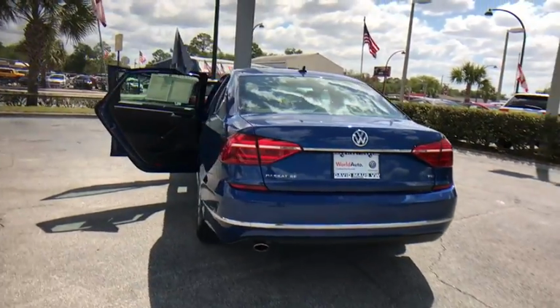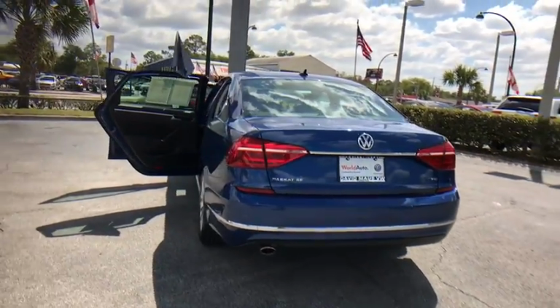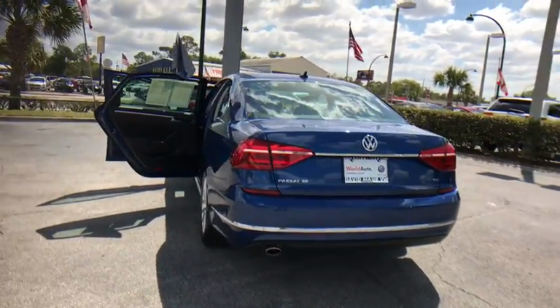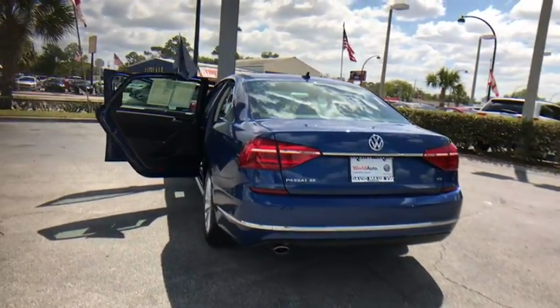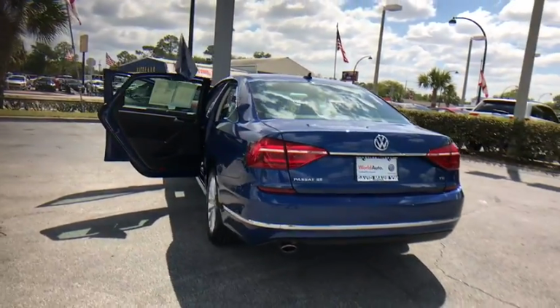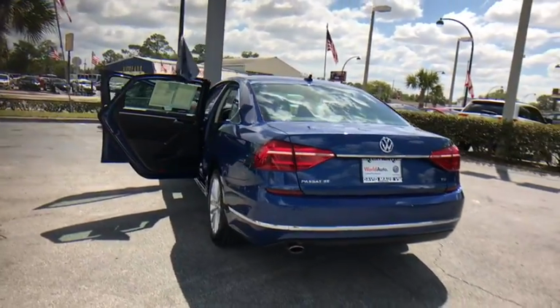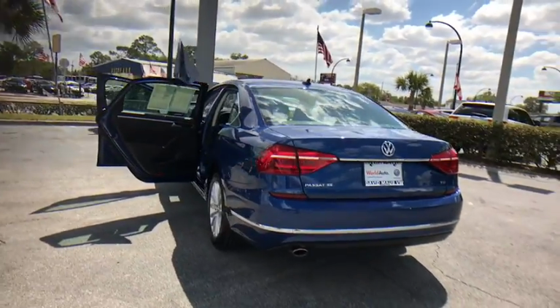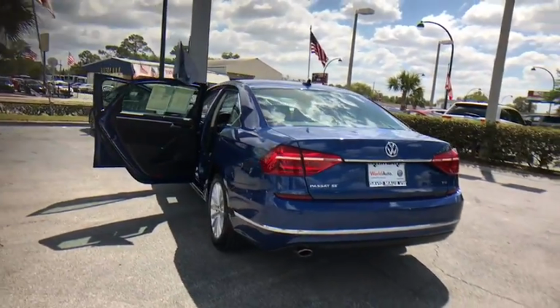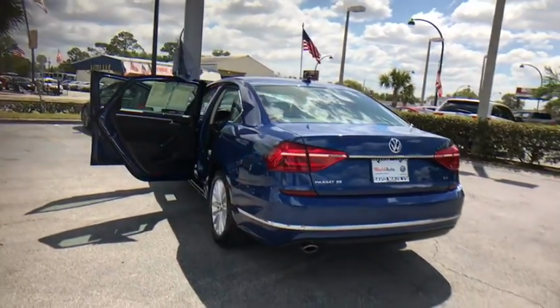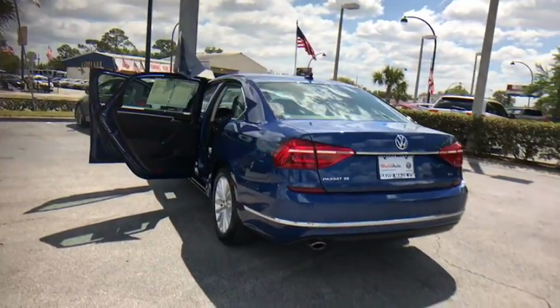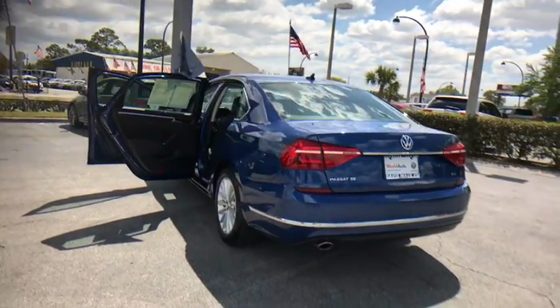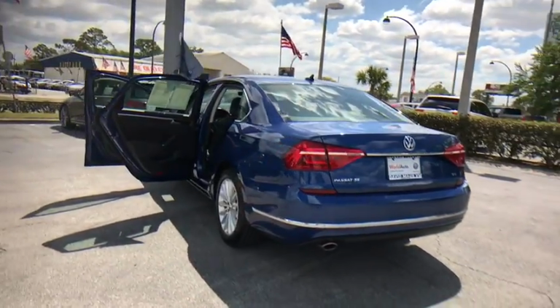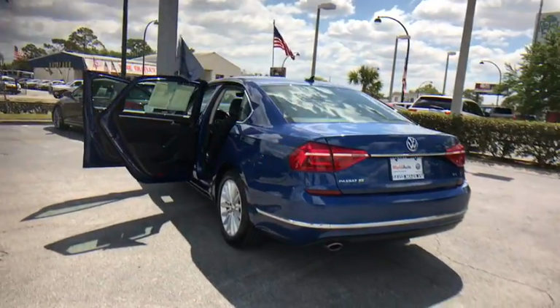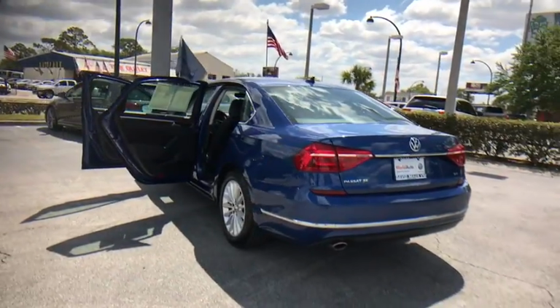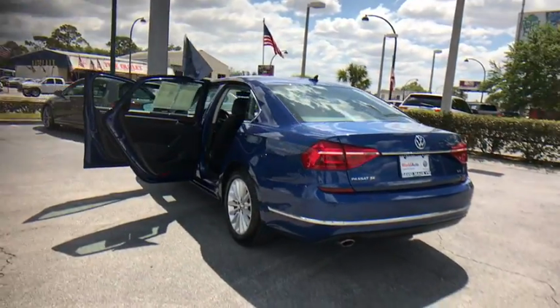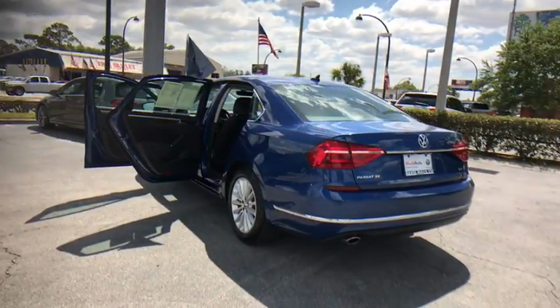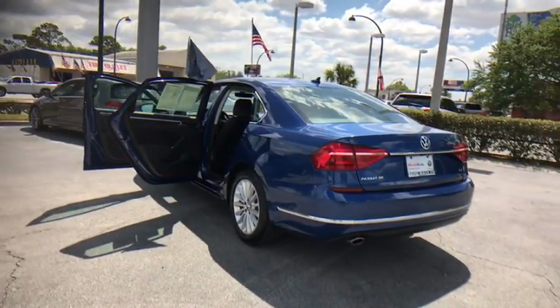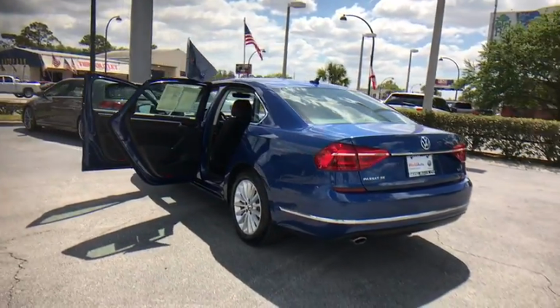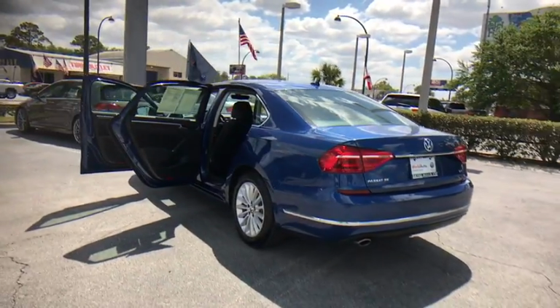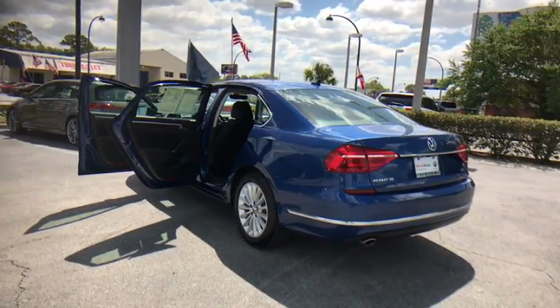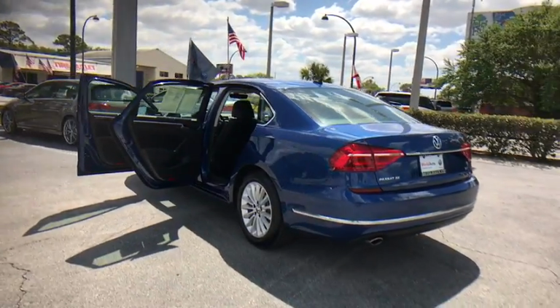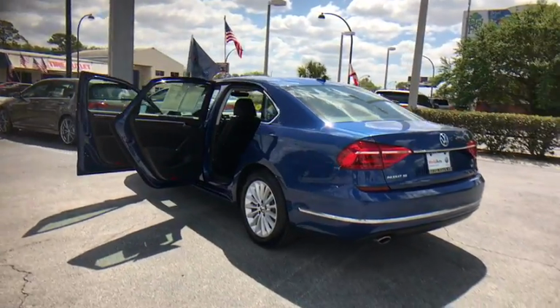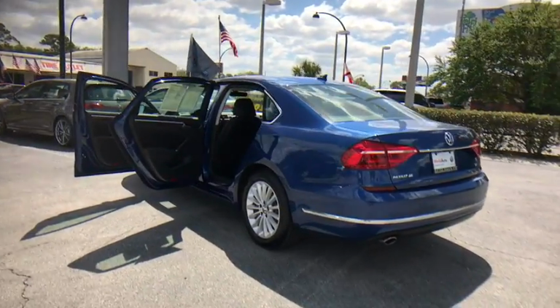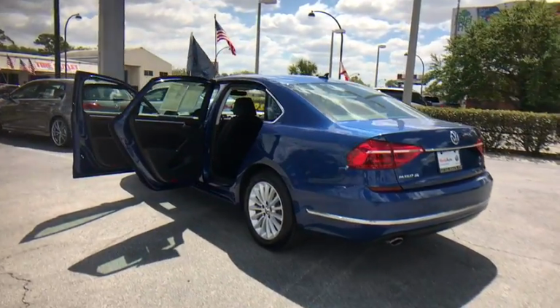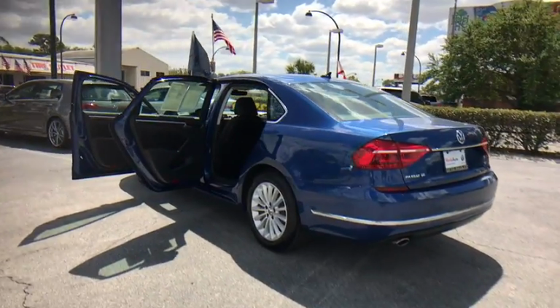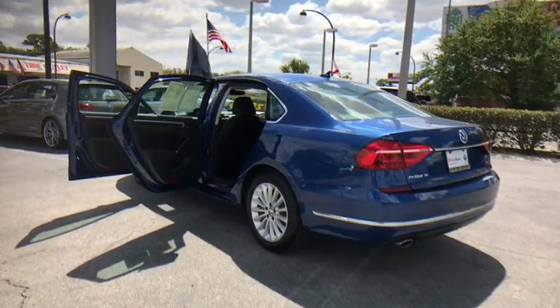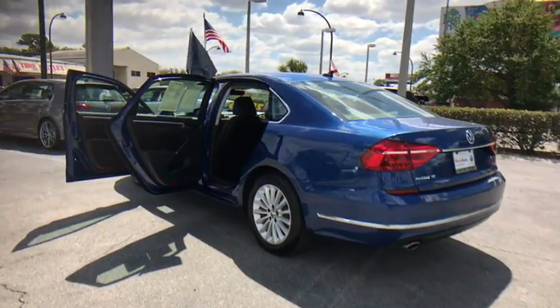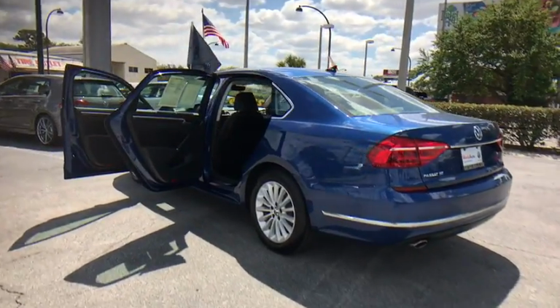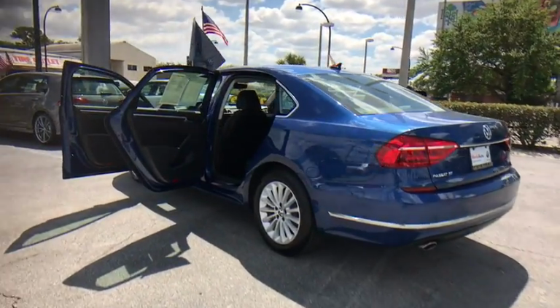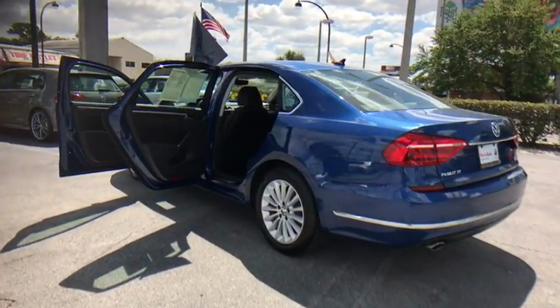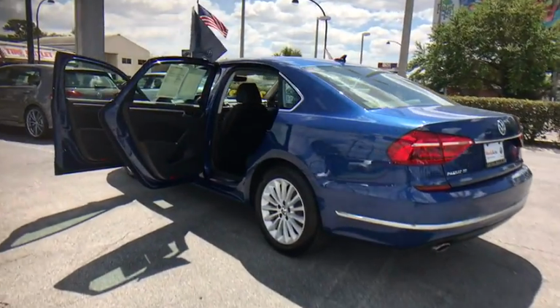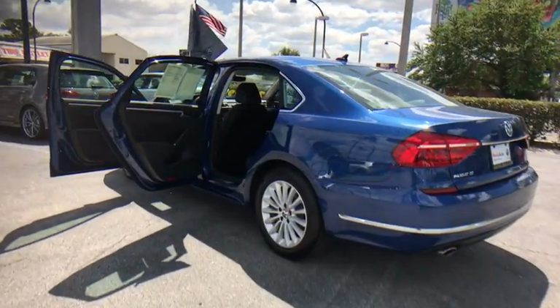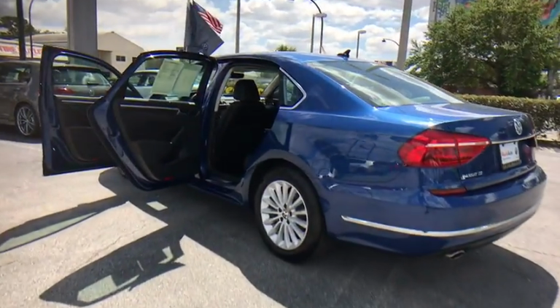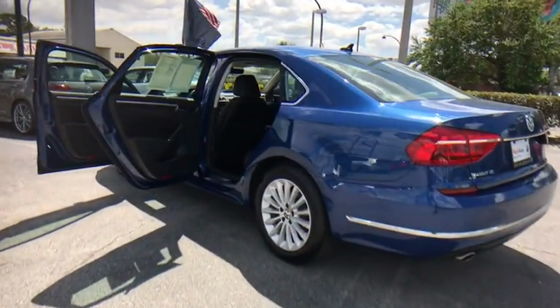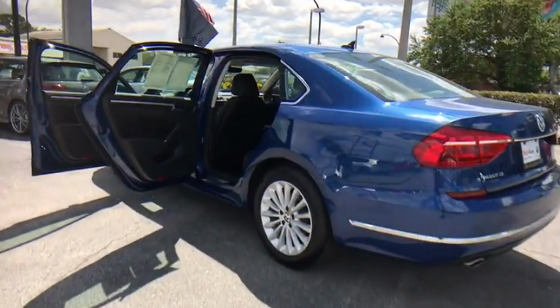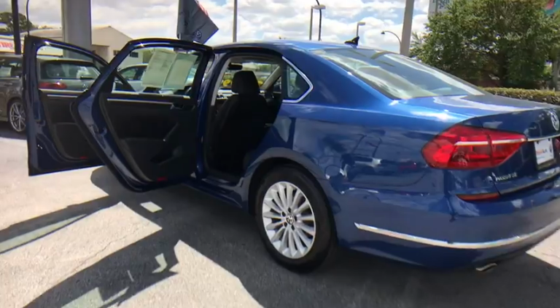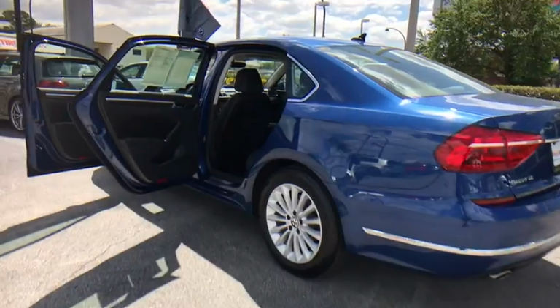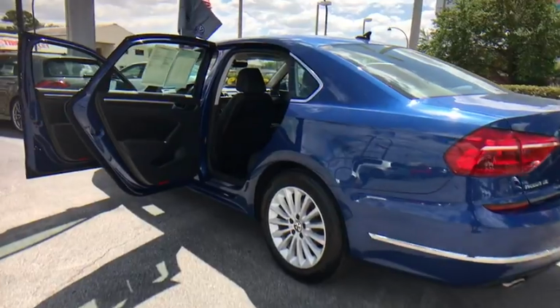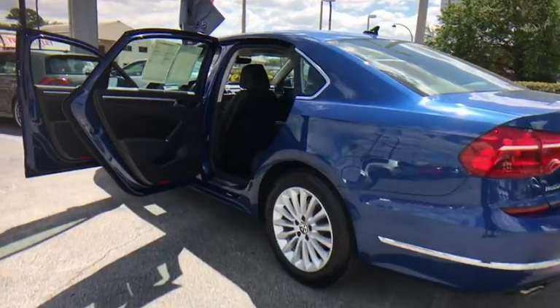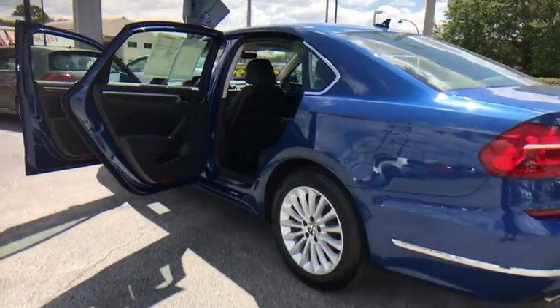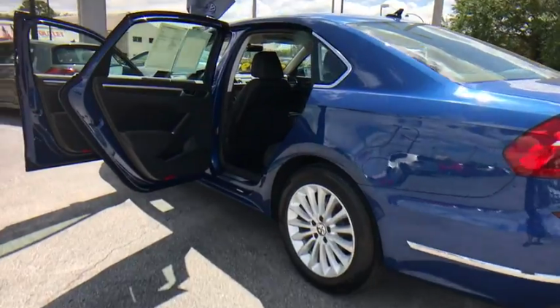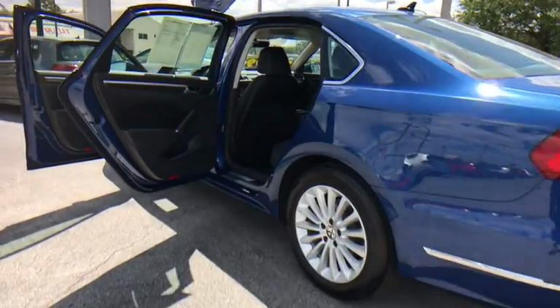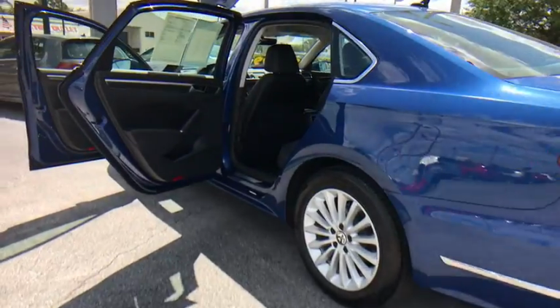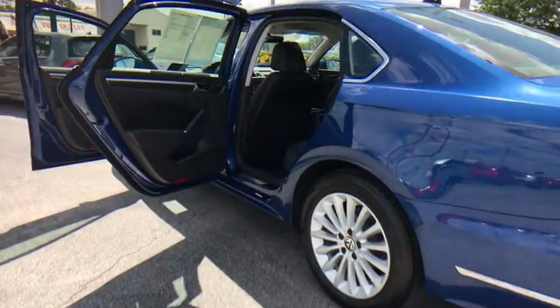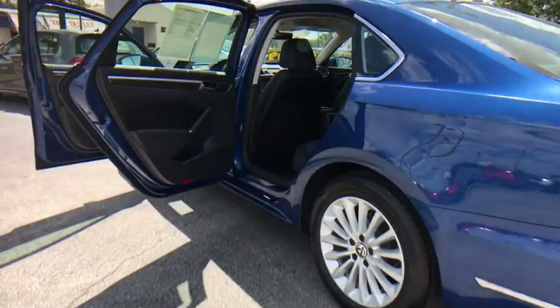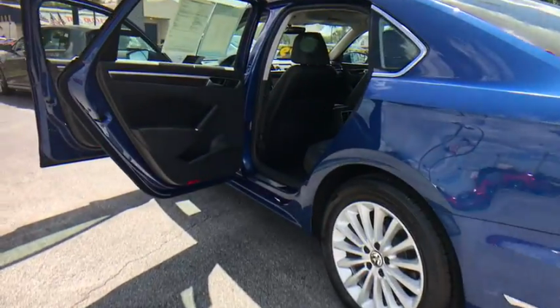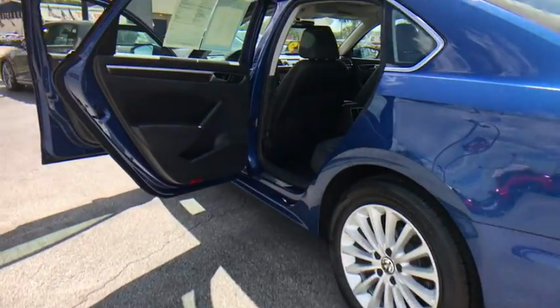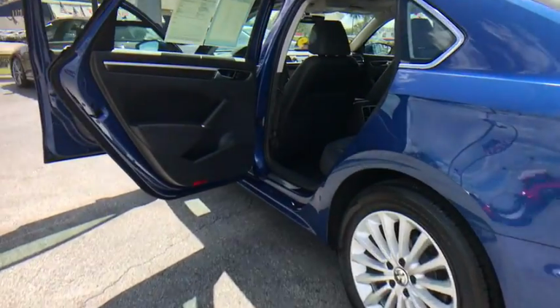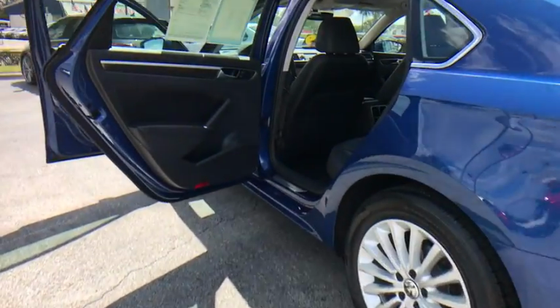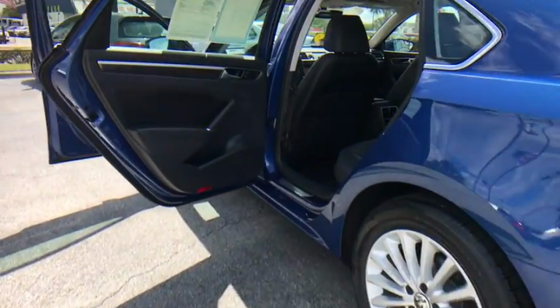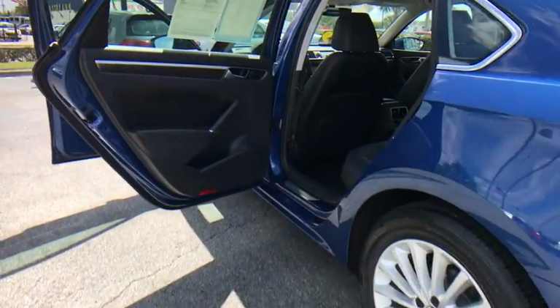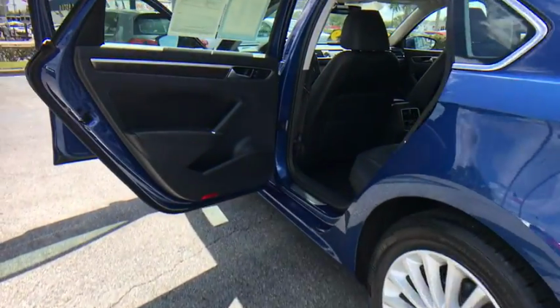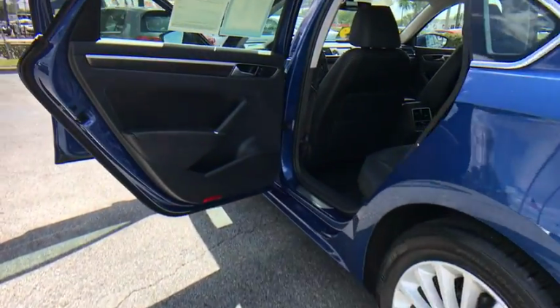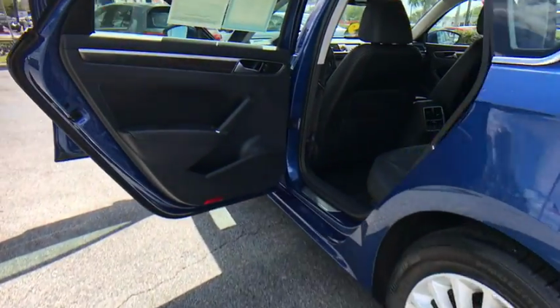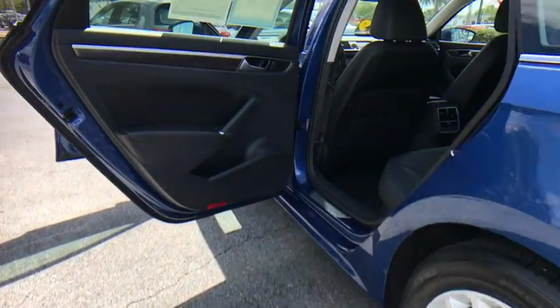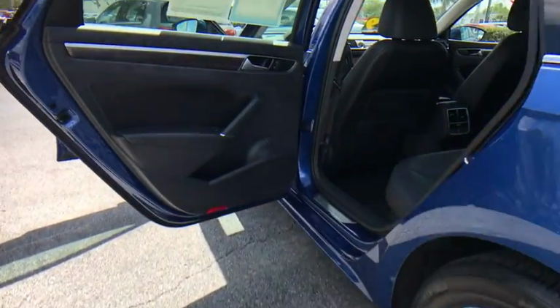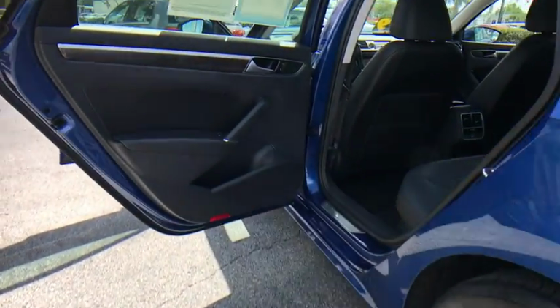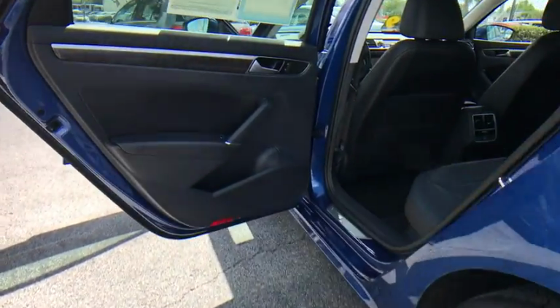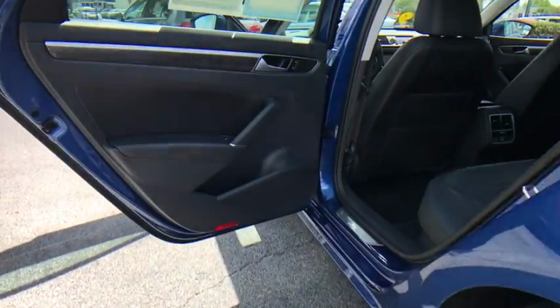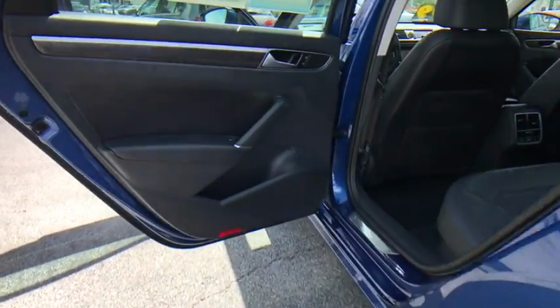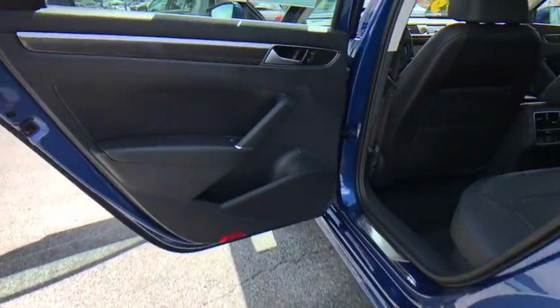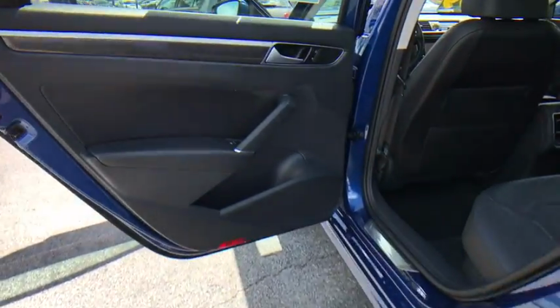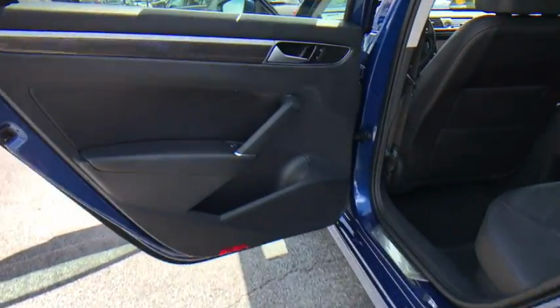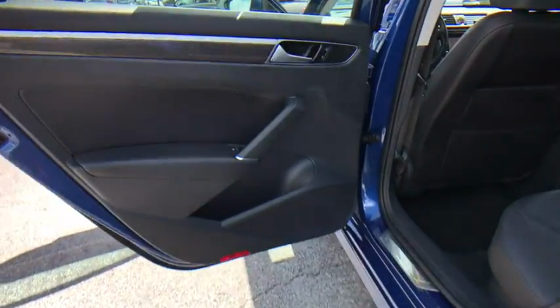Remote keyless entry, brake assist, panic alarm, tachometer, overhead console, power driver's seat.